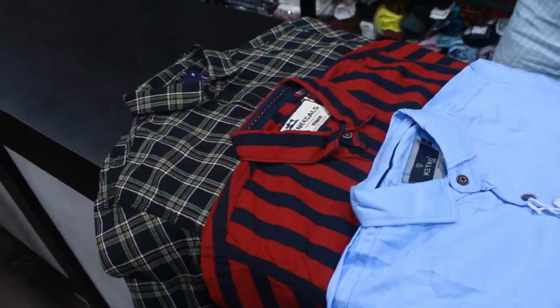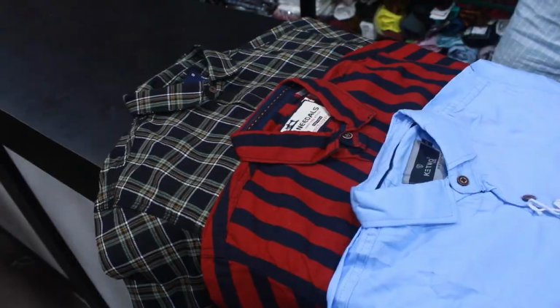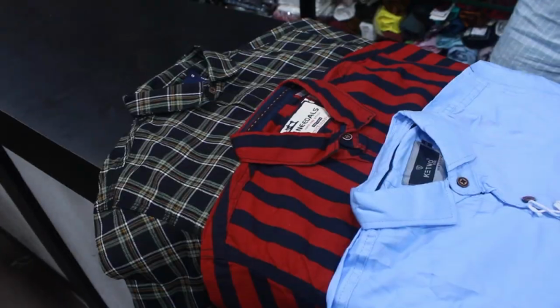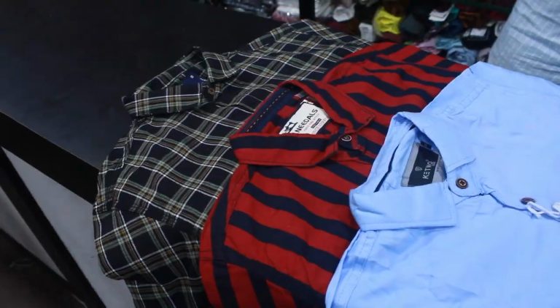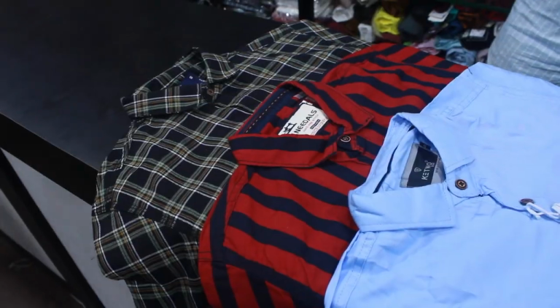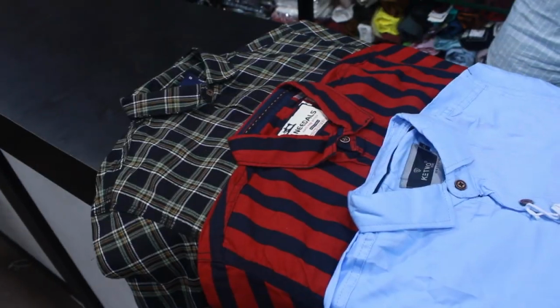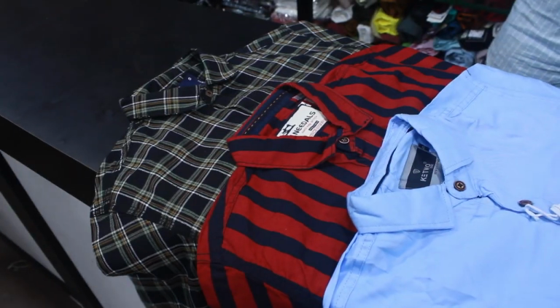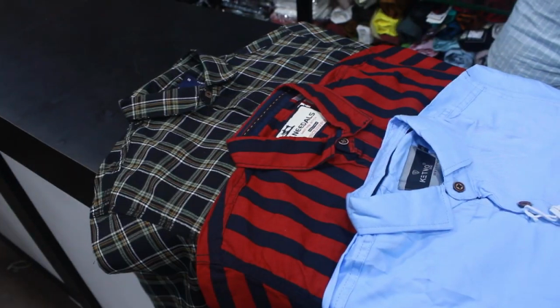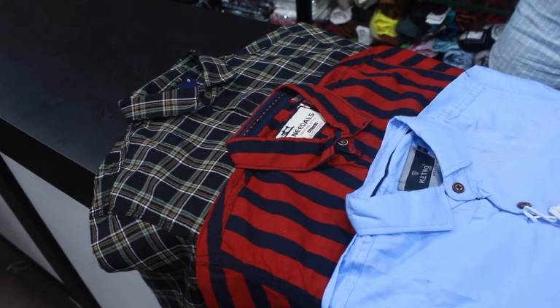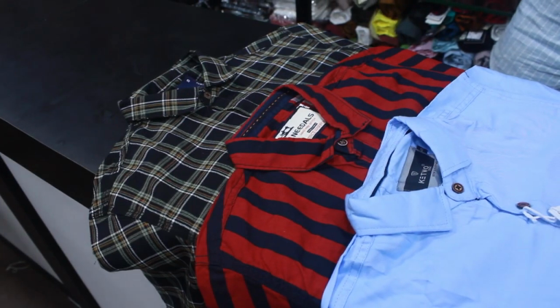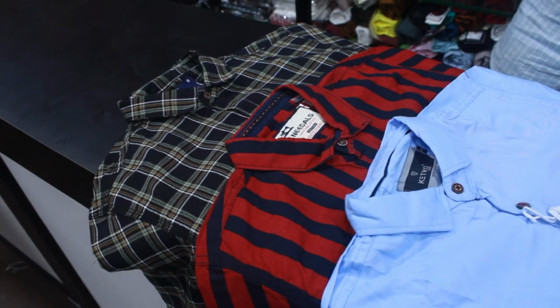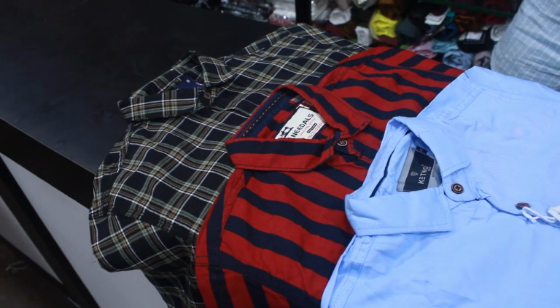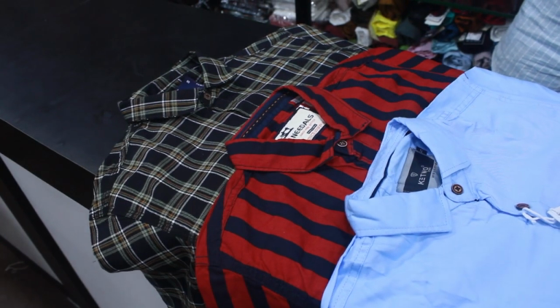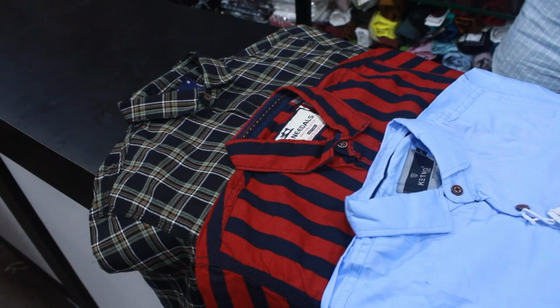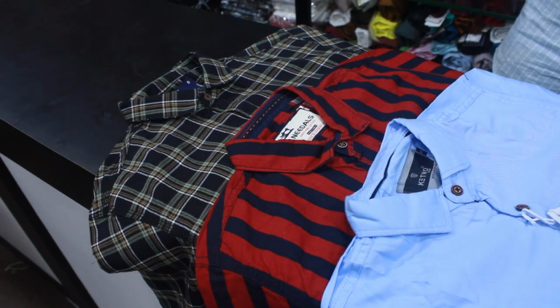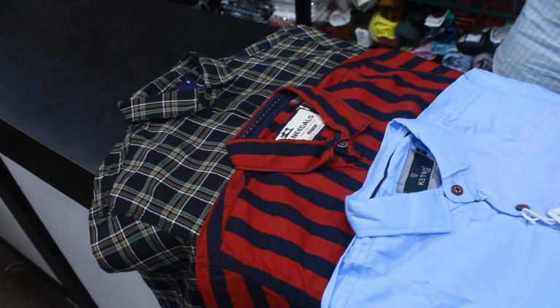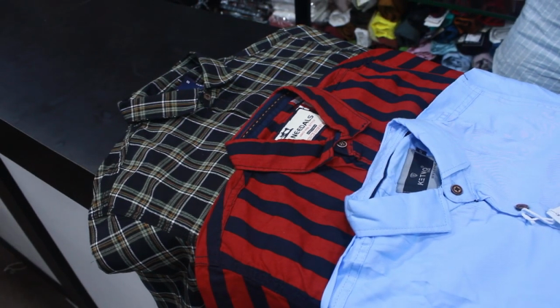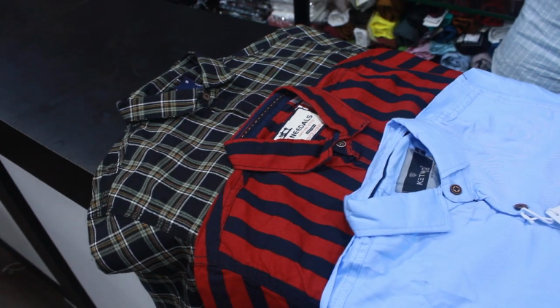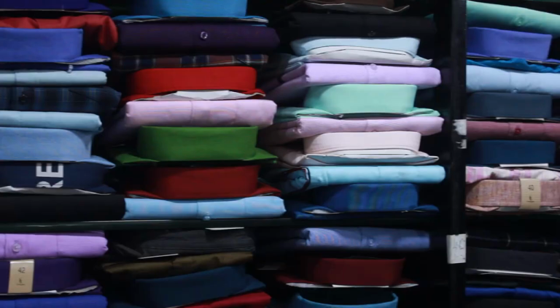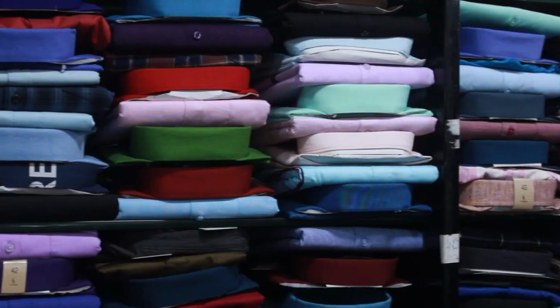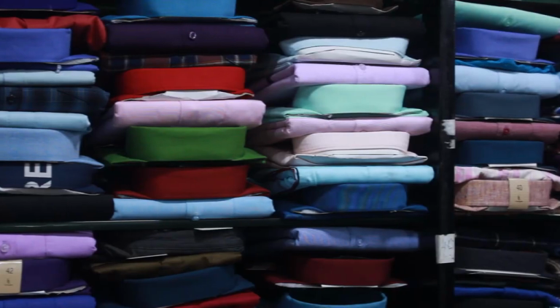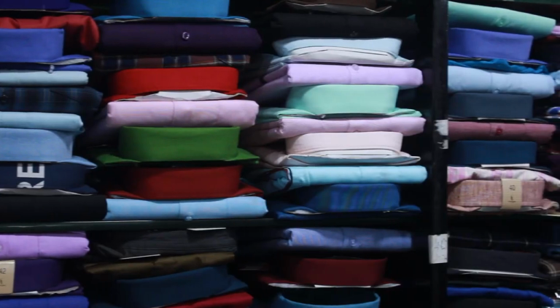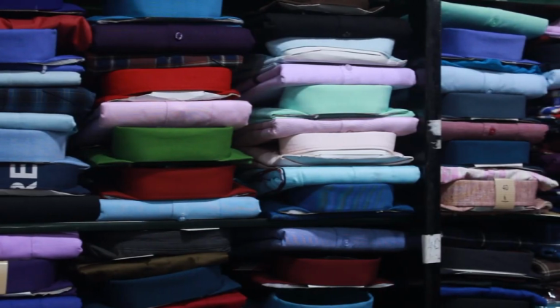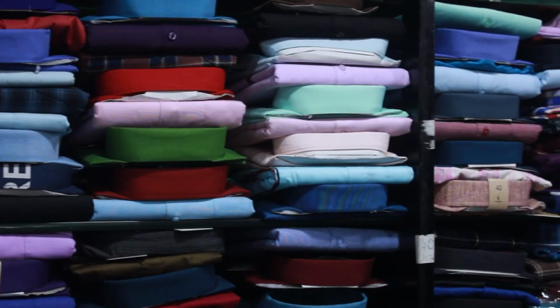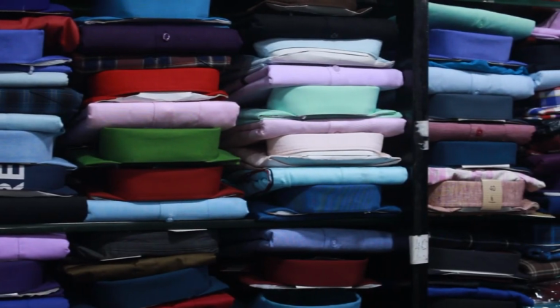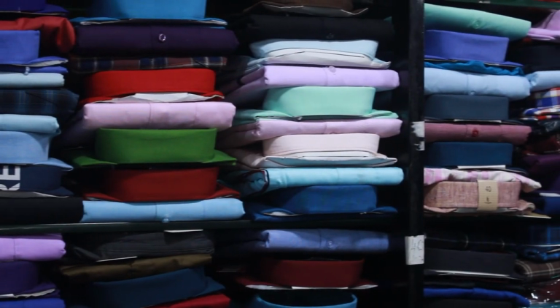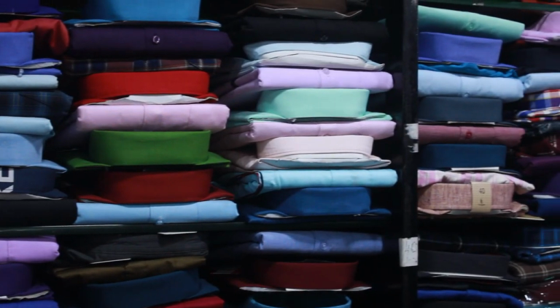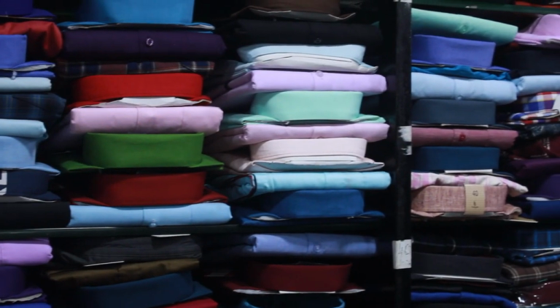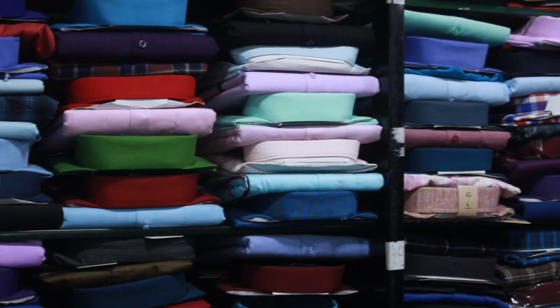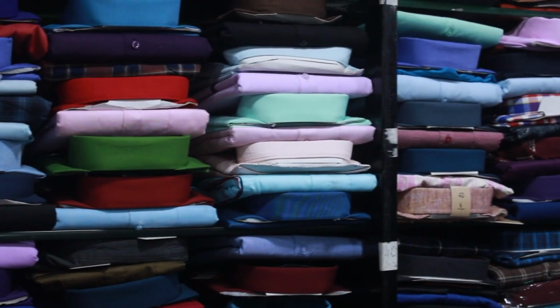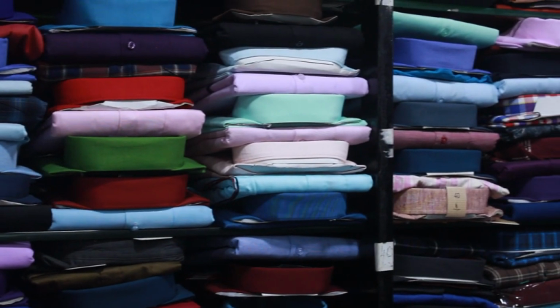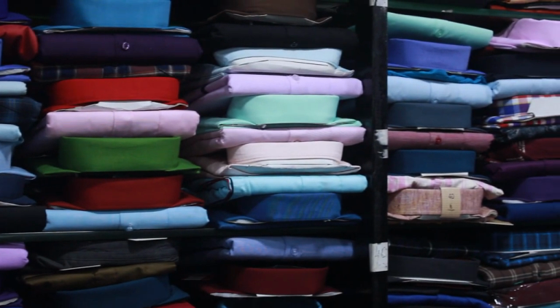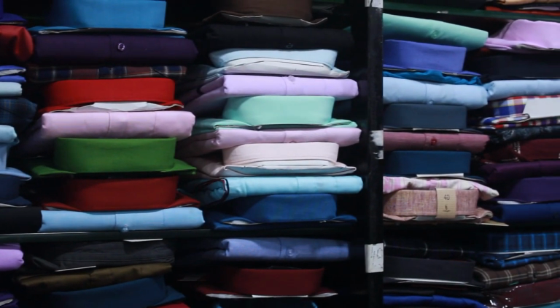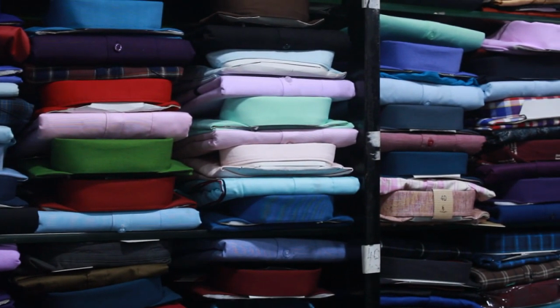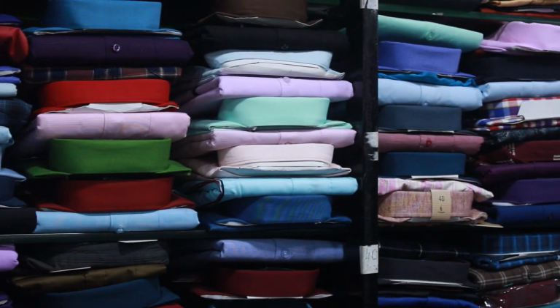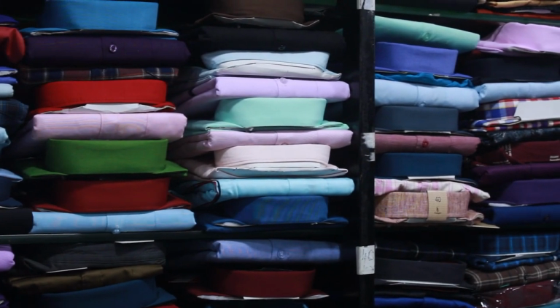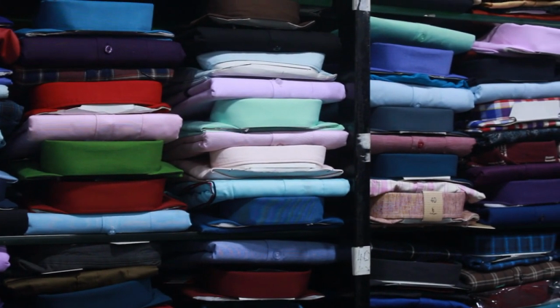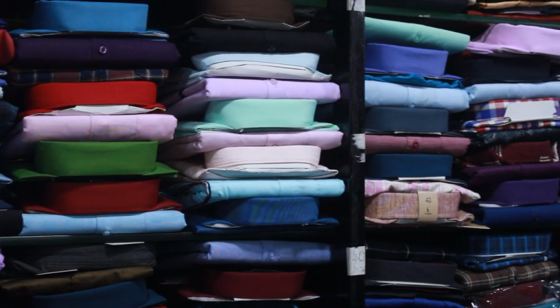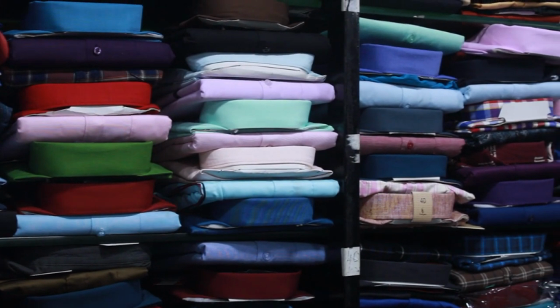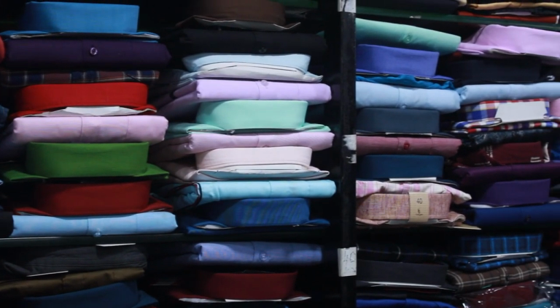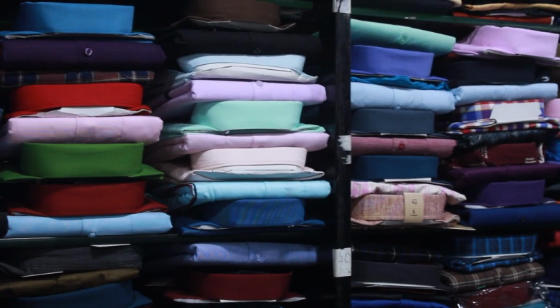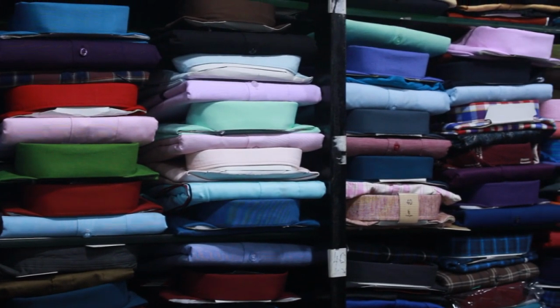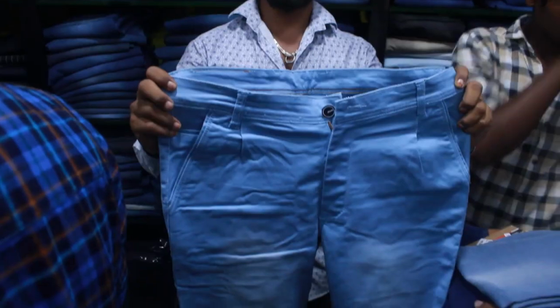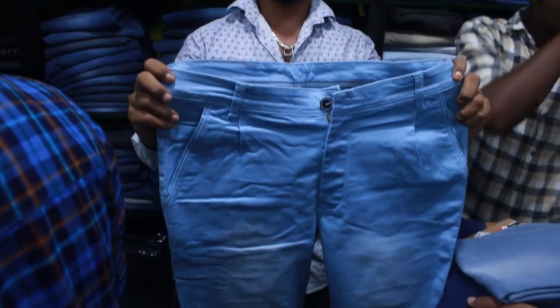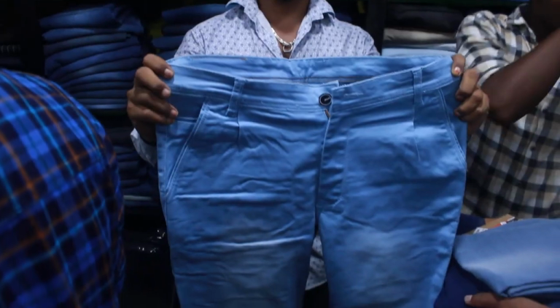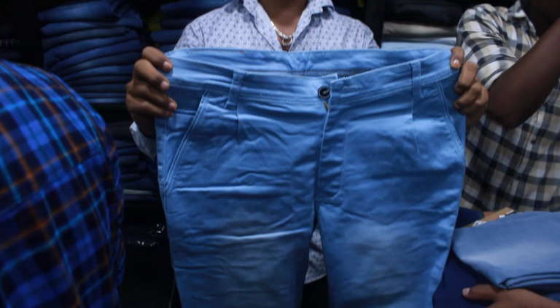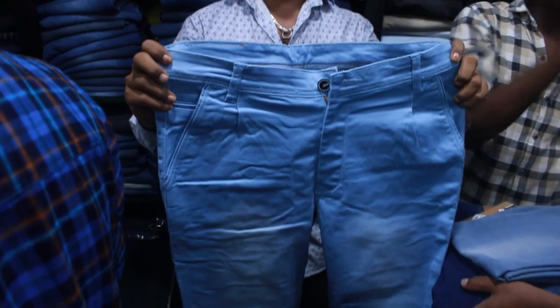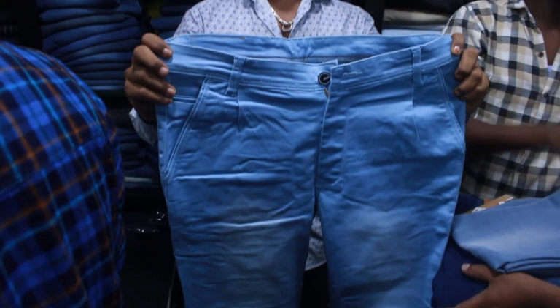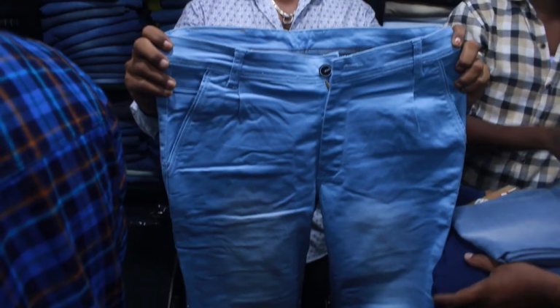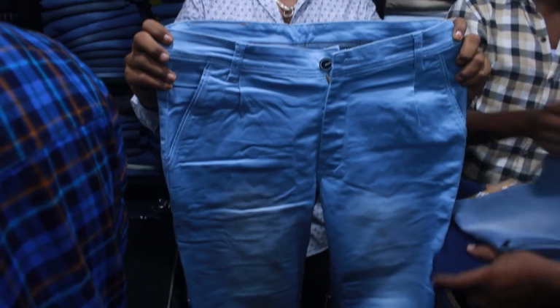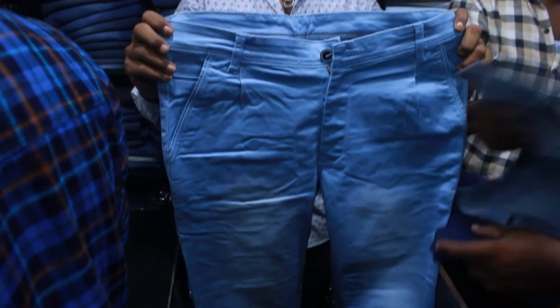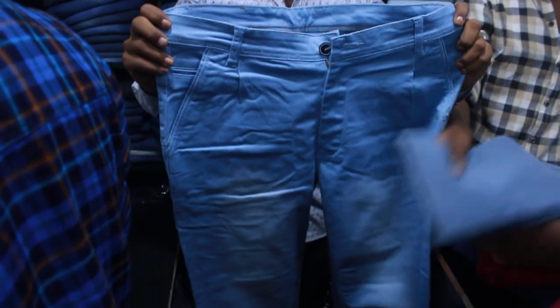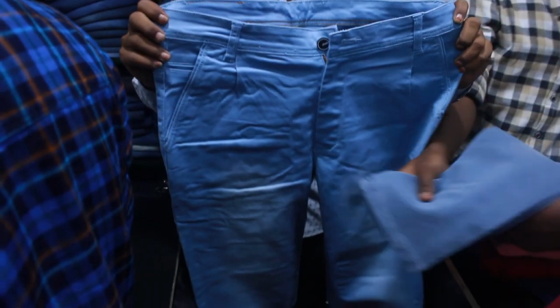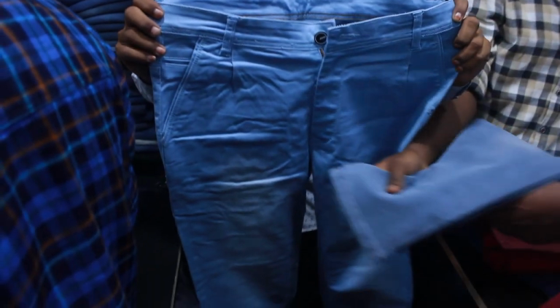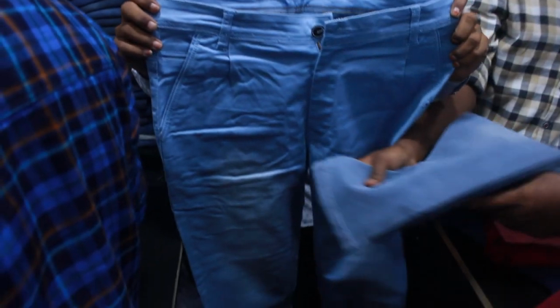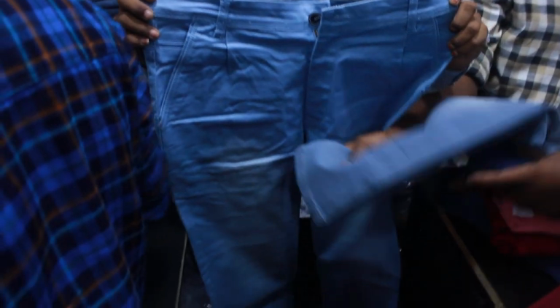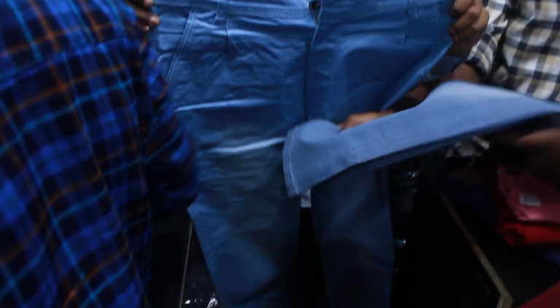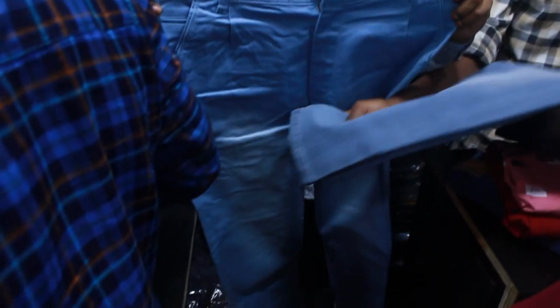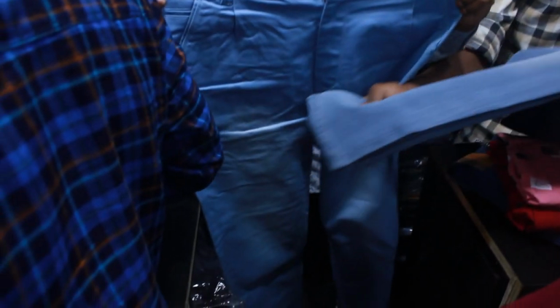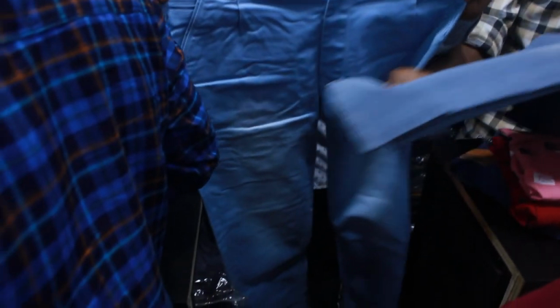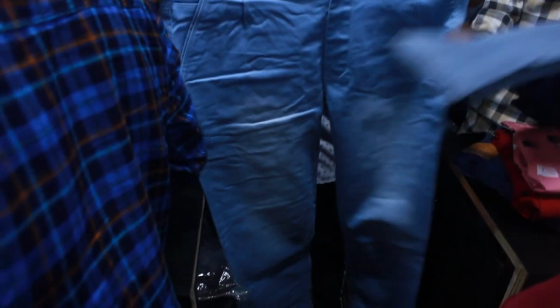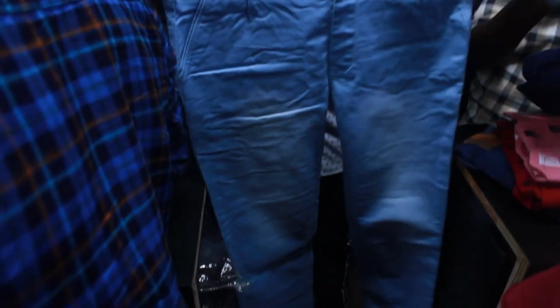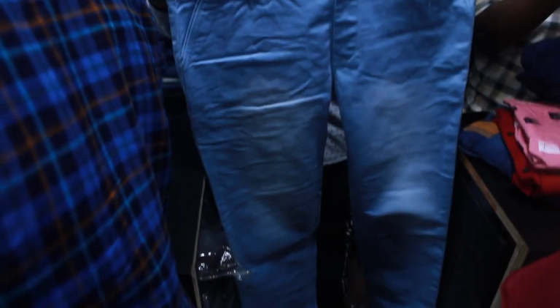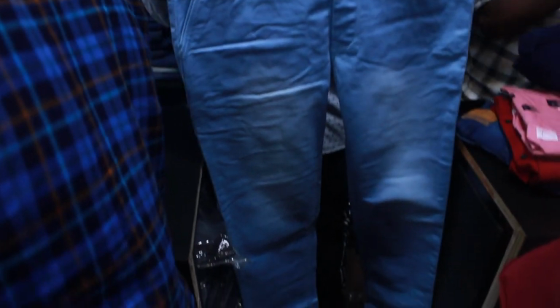Checked, Casuals, Carton Shirts, Formals, Pants, Jeans.